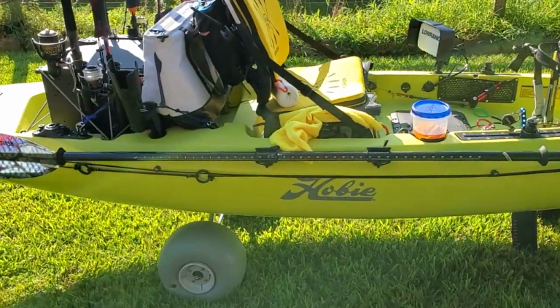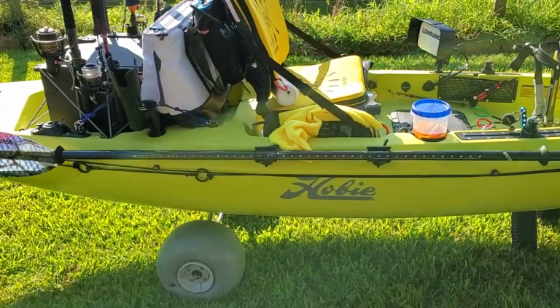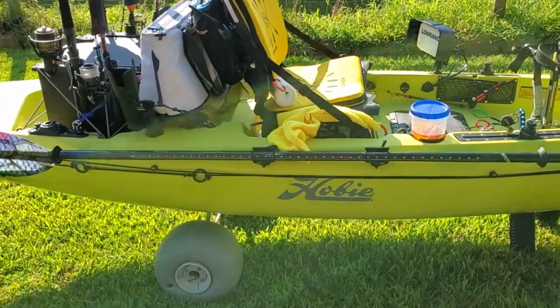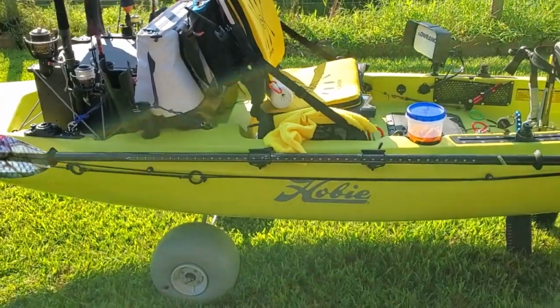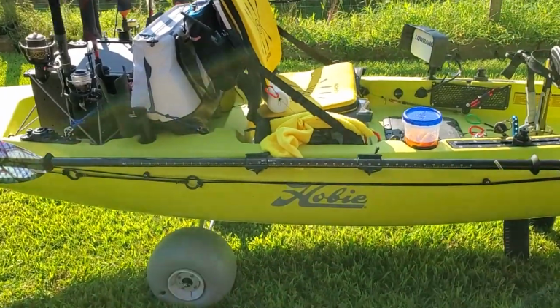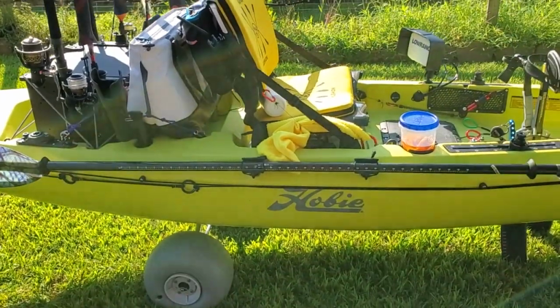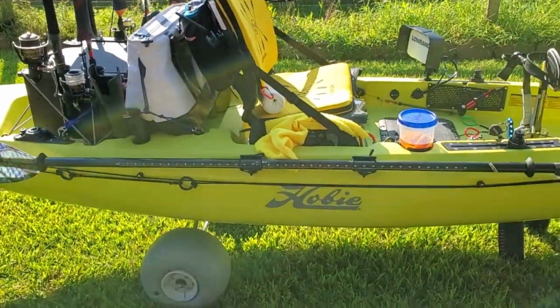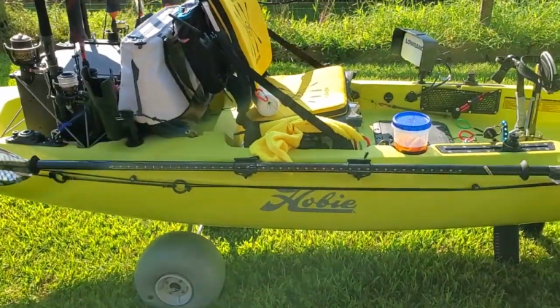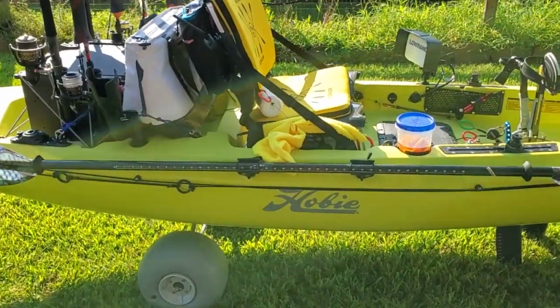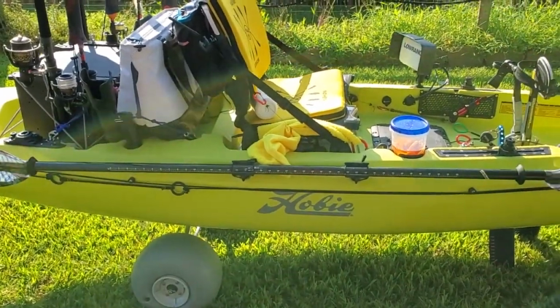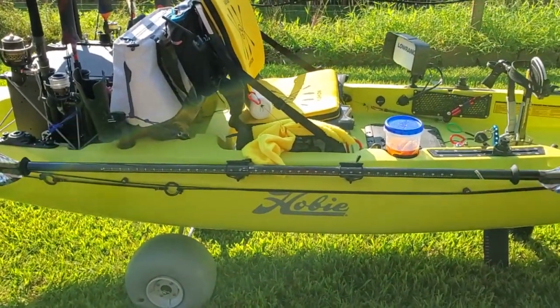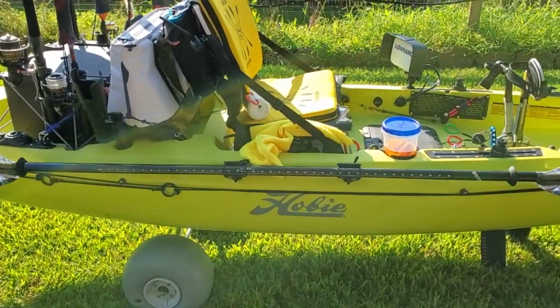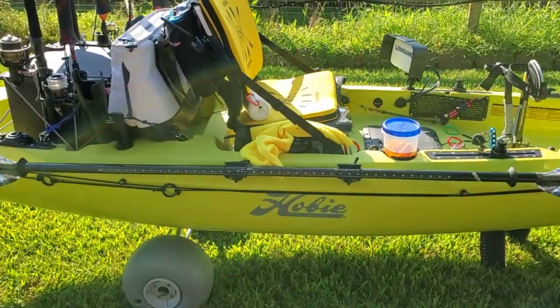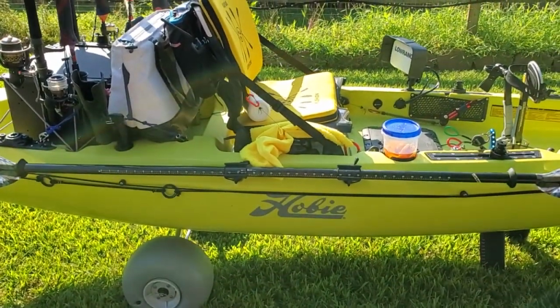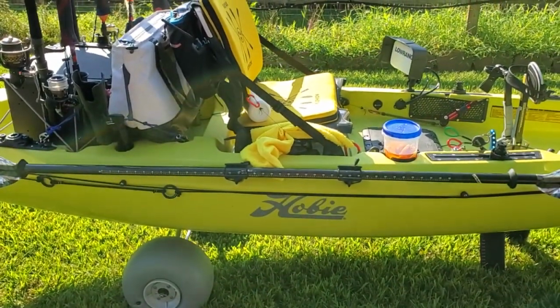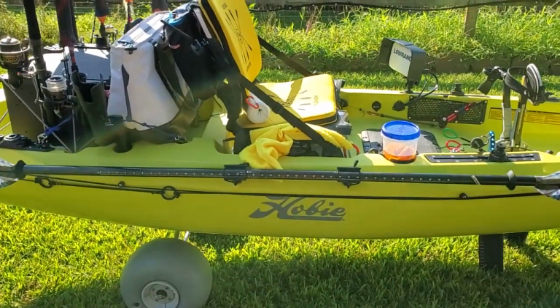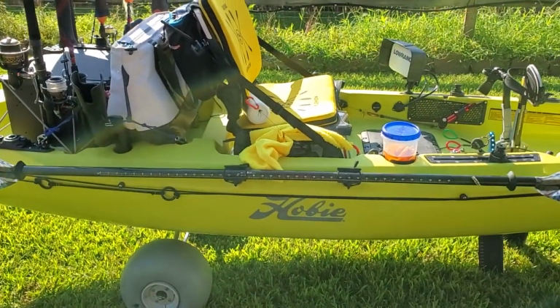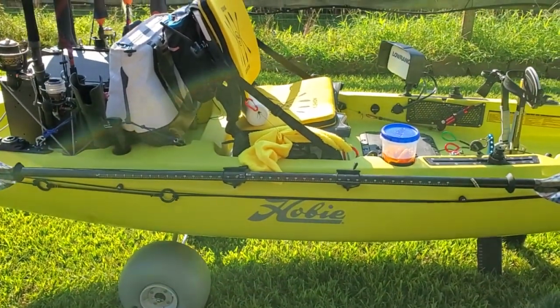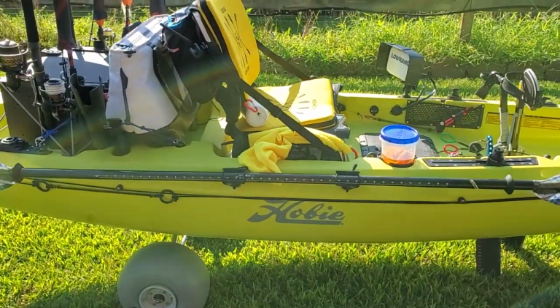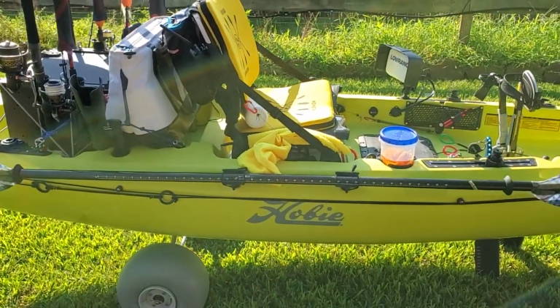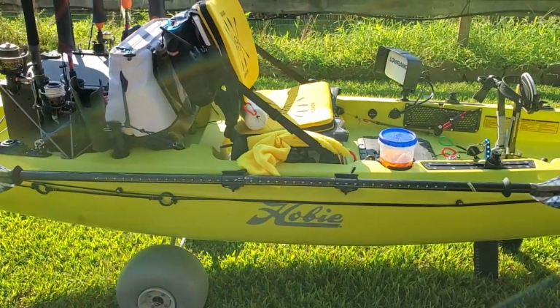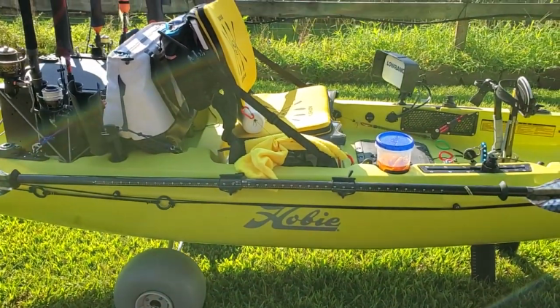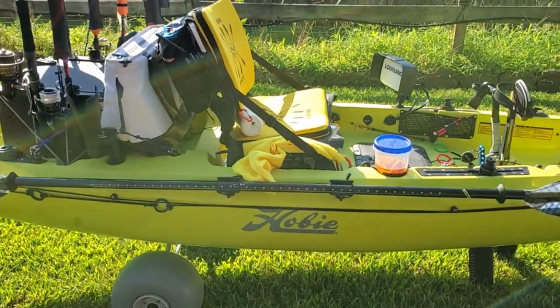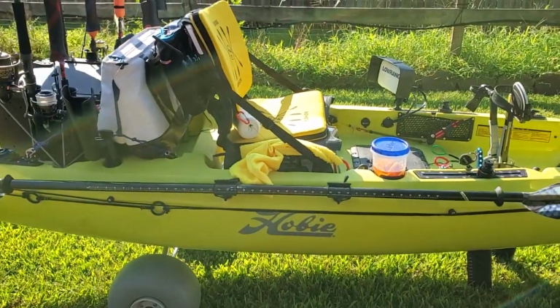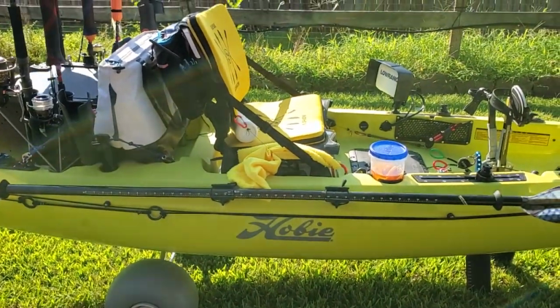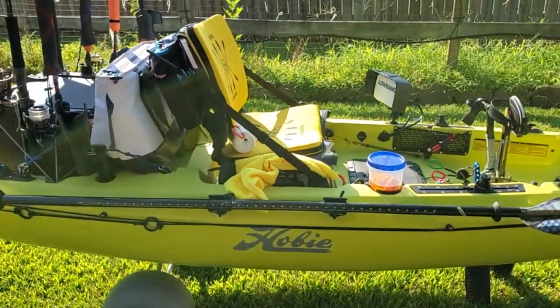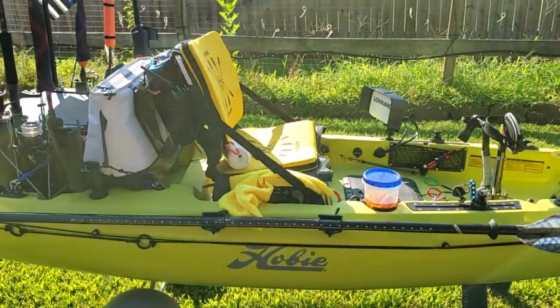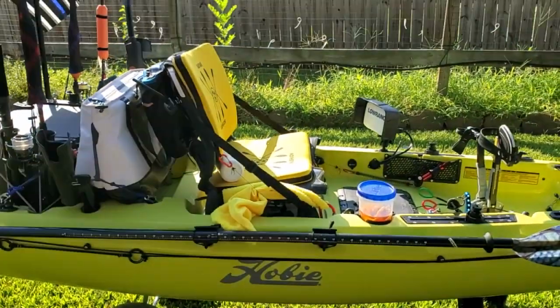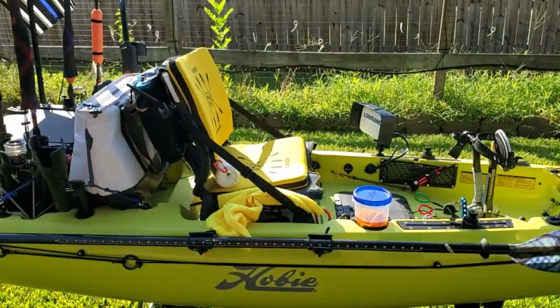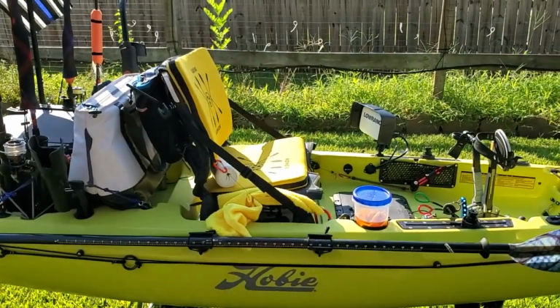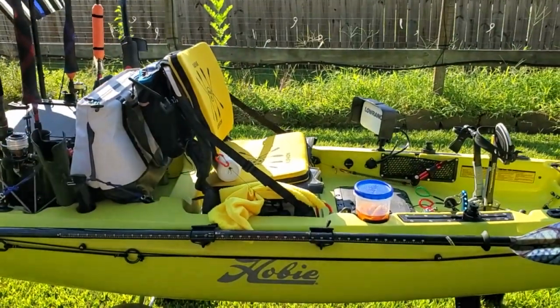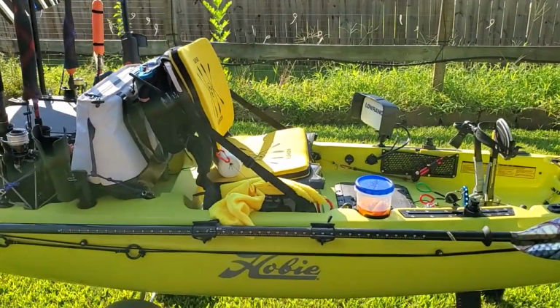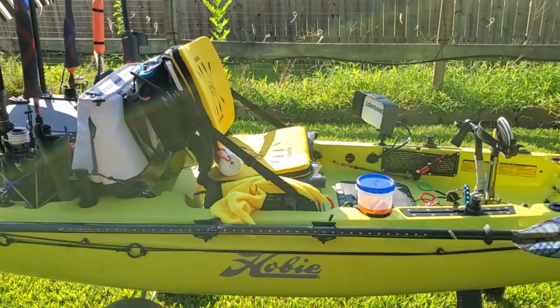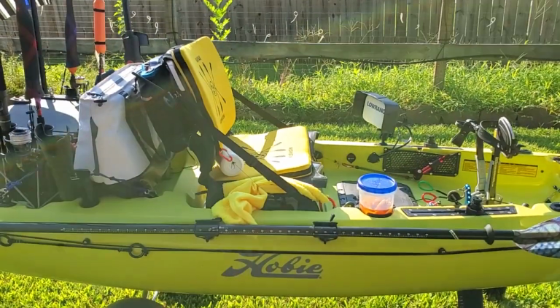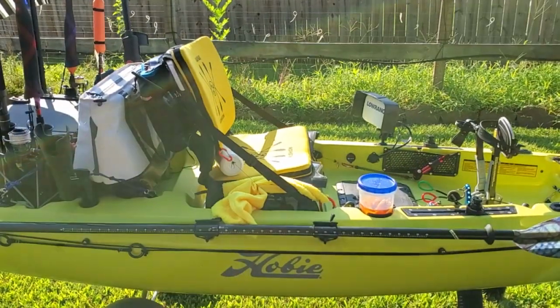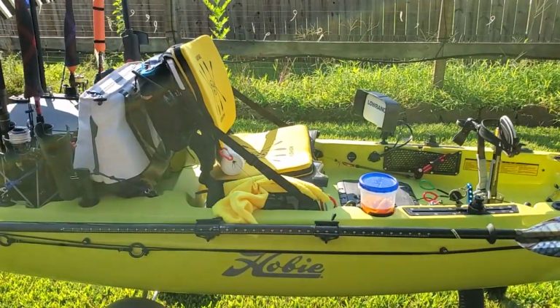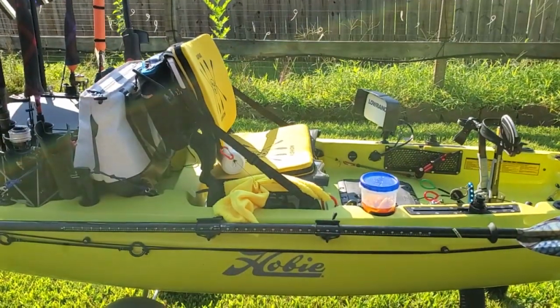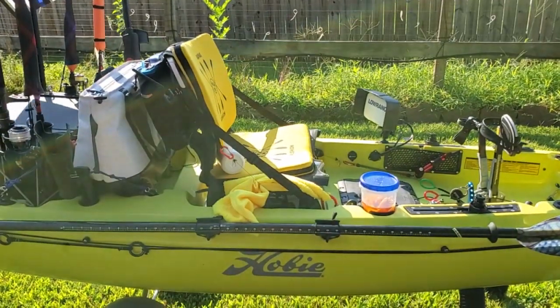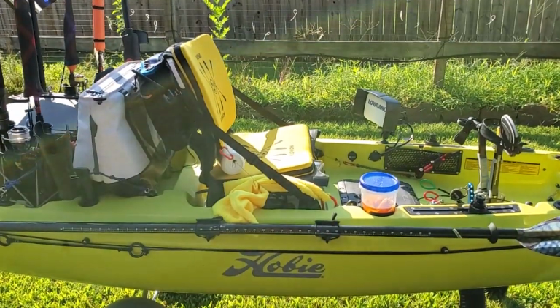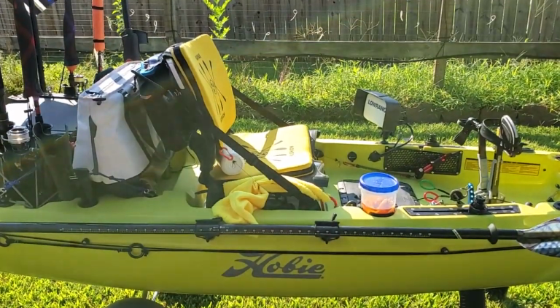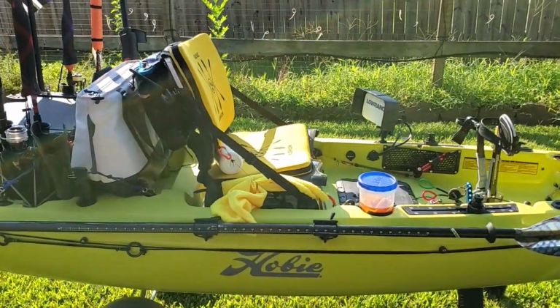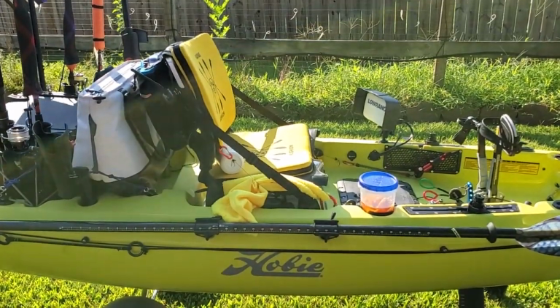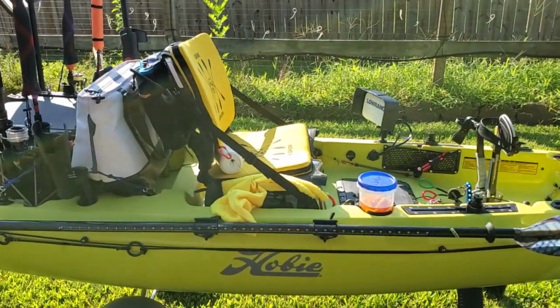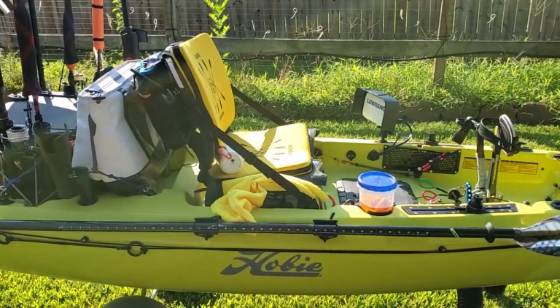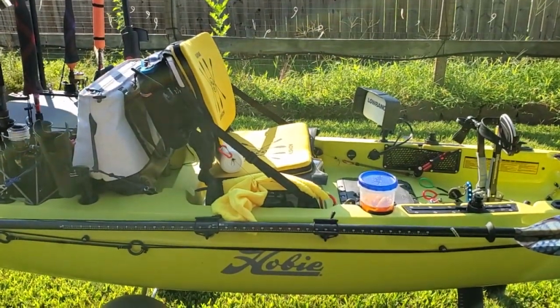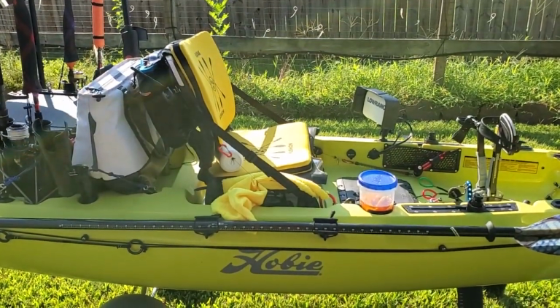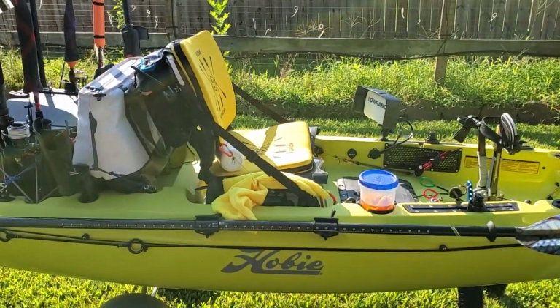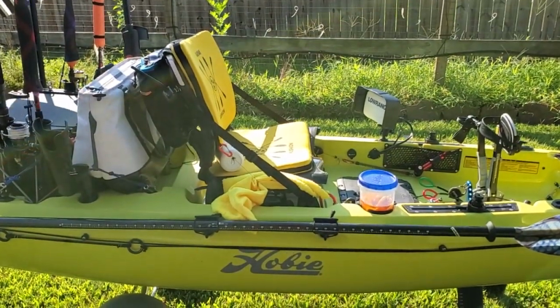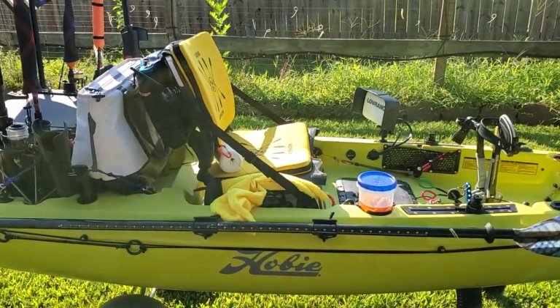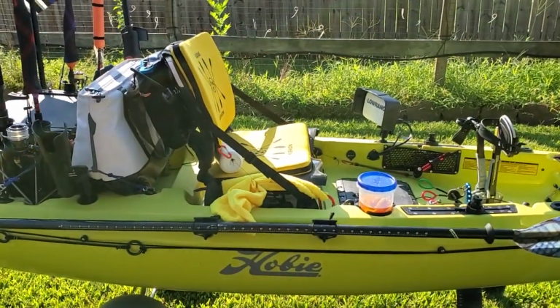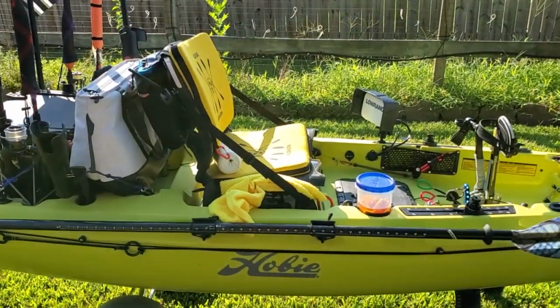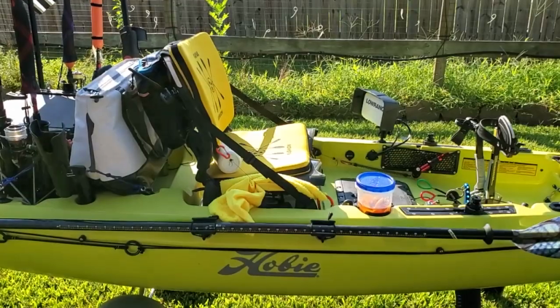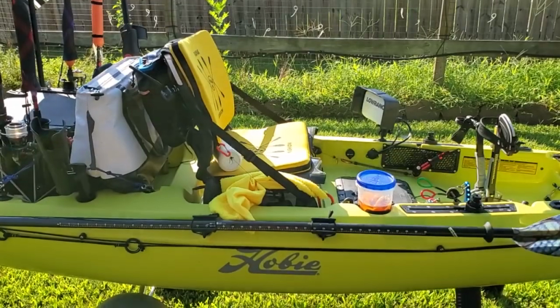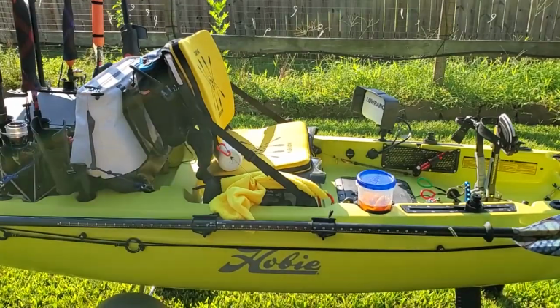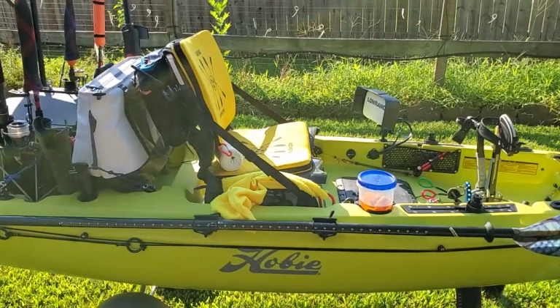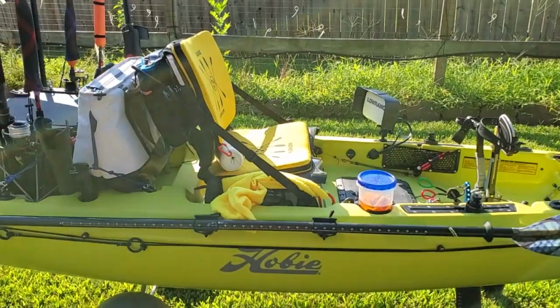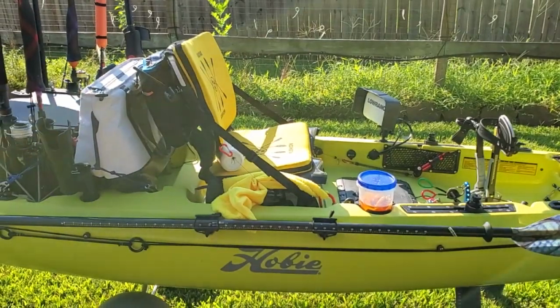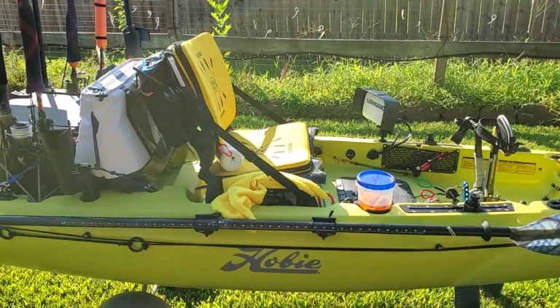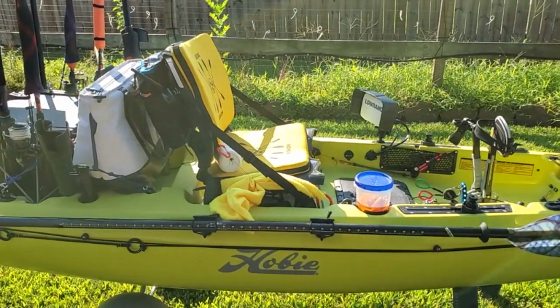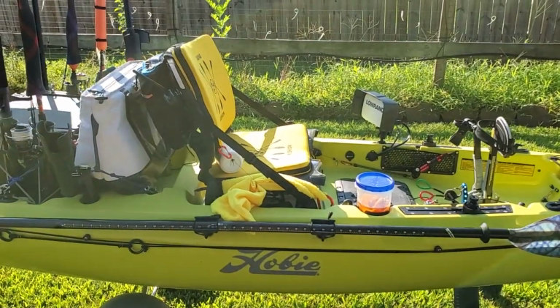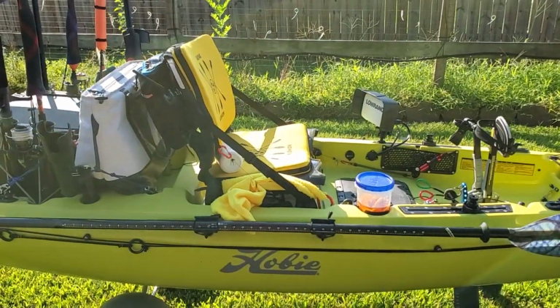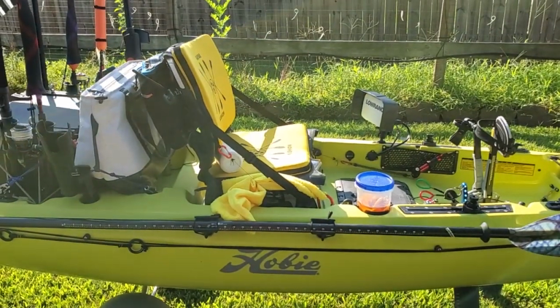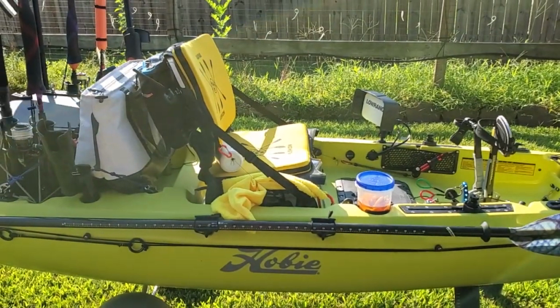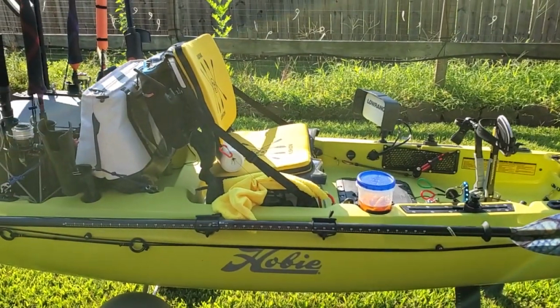Alright YouTube, once again this is Jeff with TBL Outdoors - tight lines everybody.